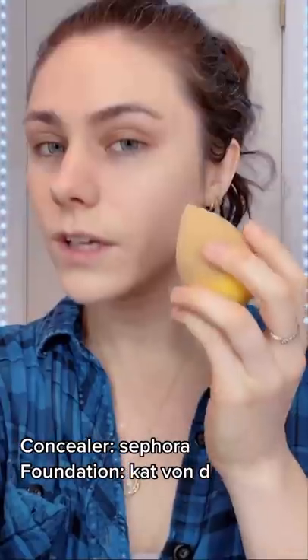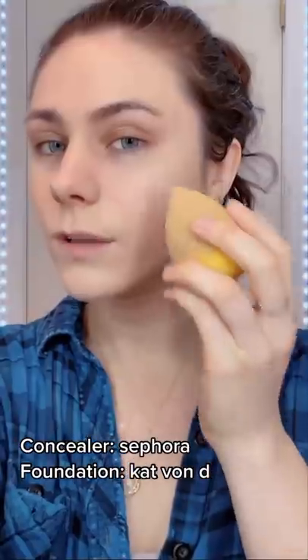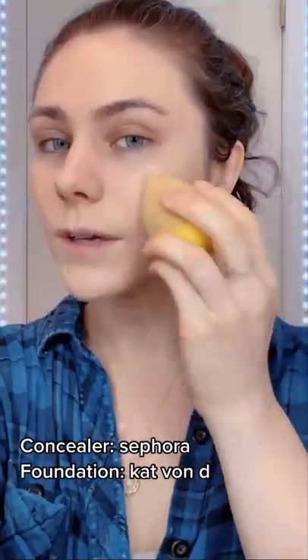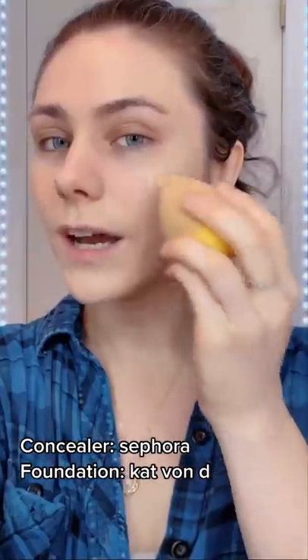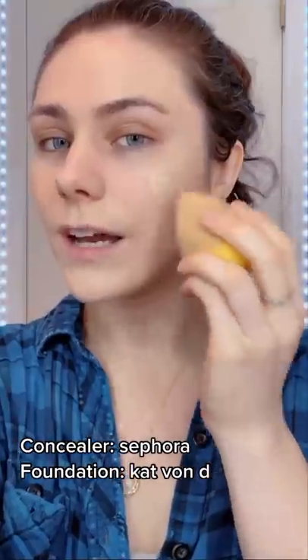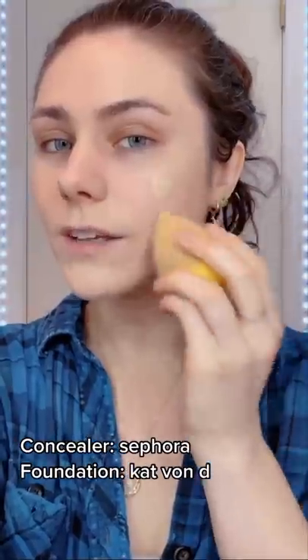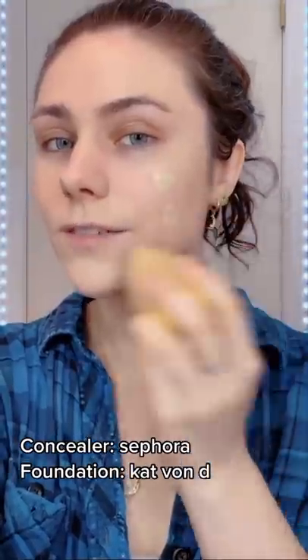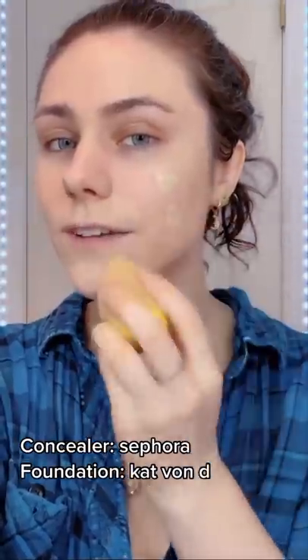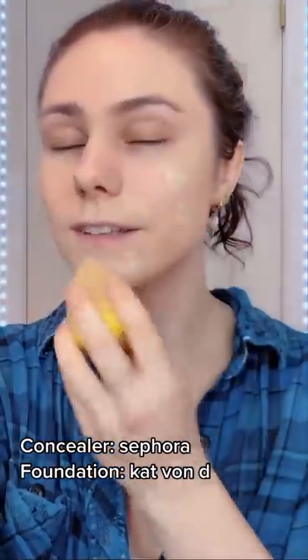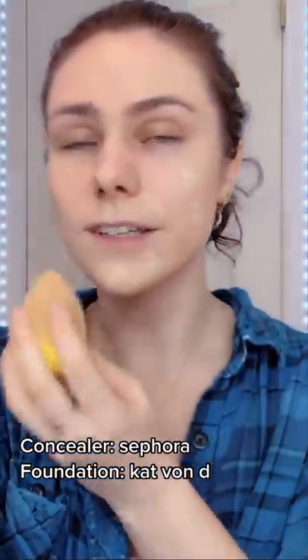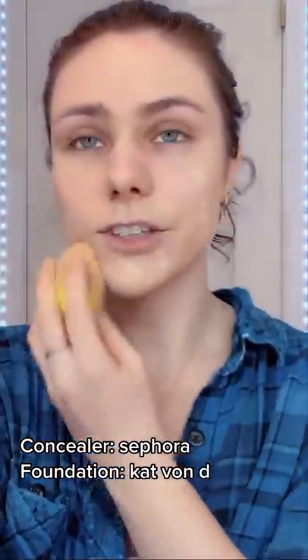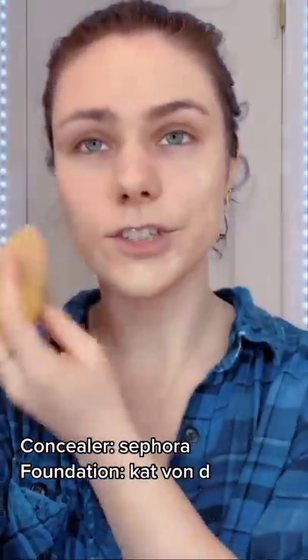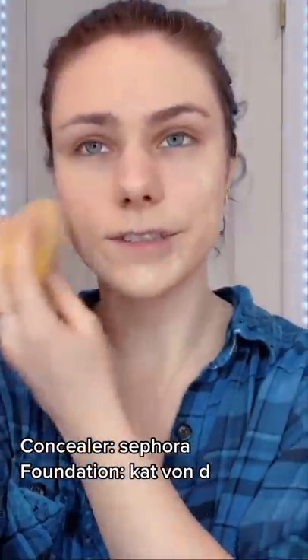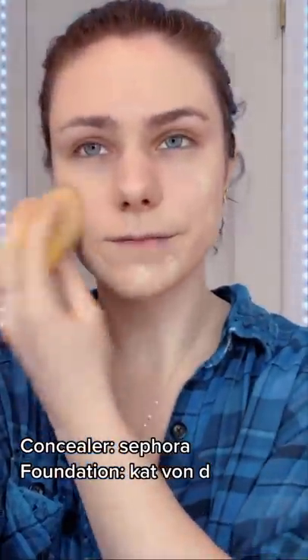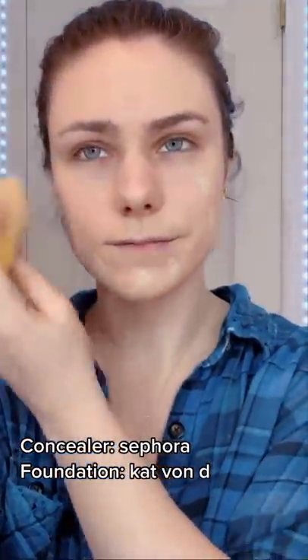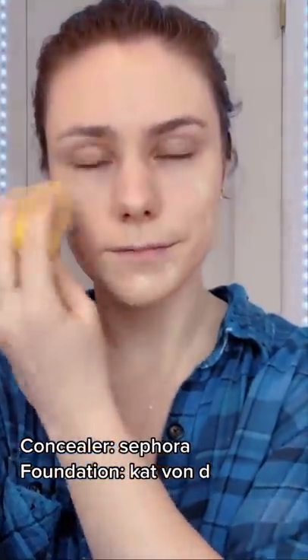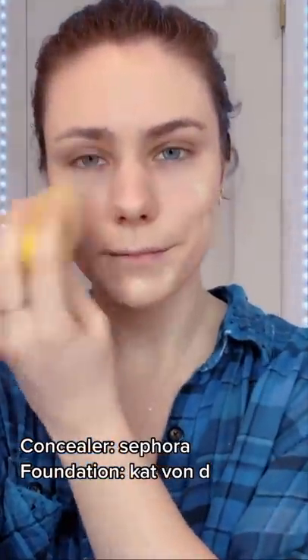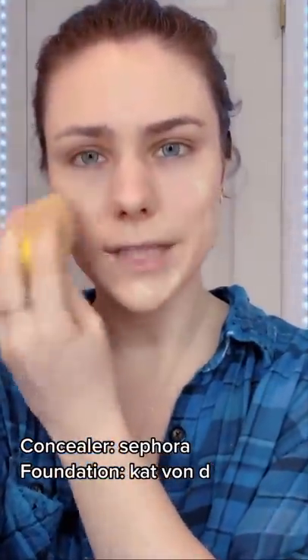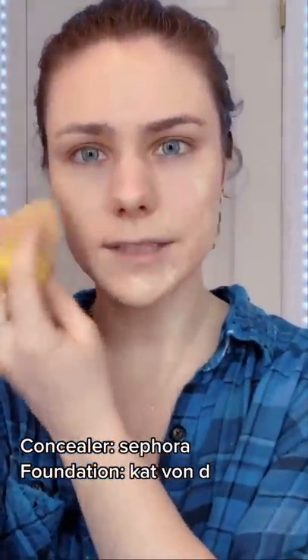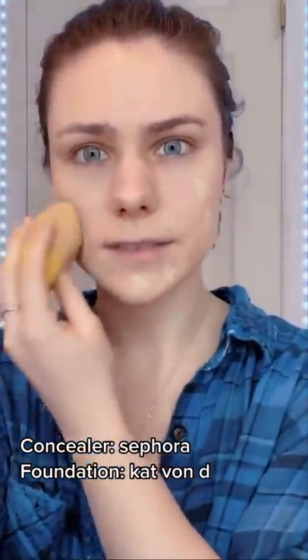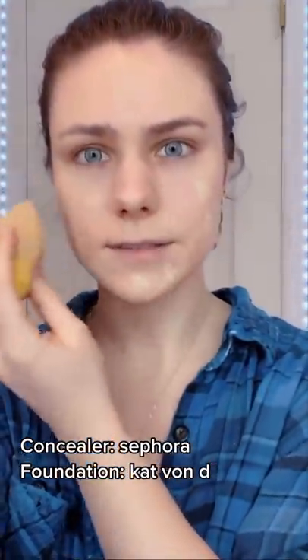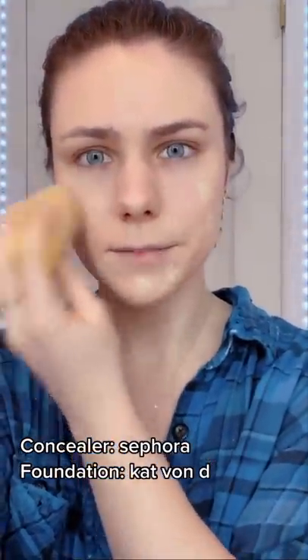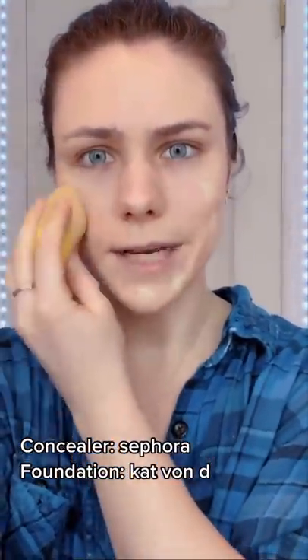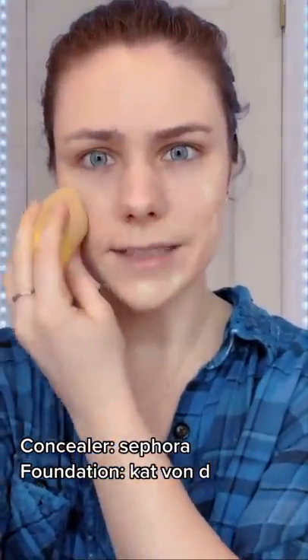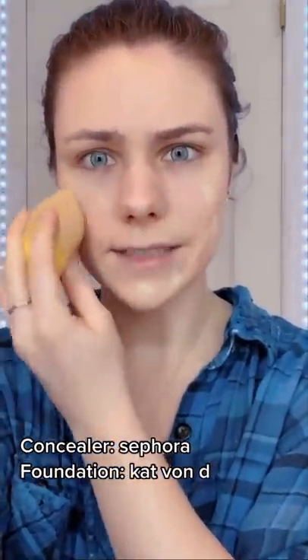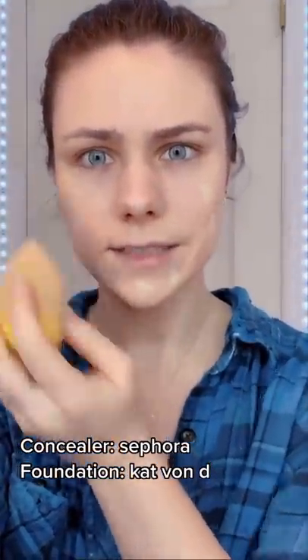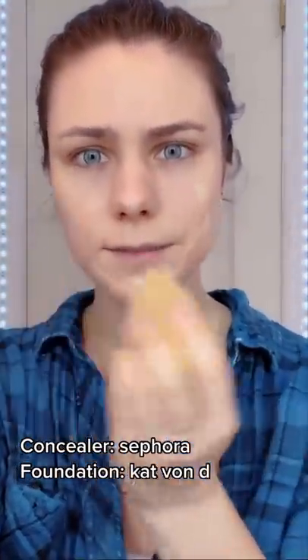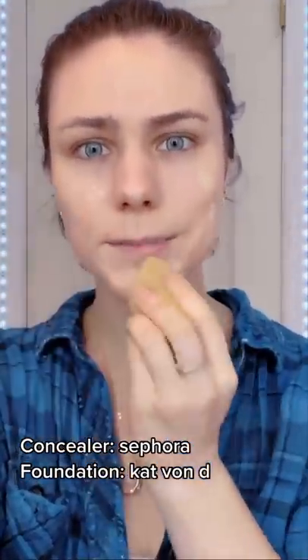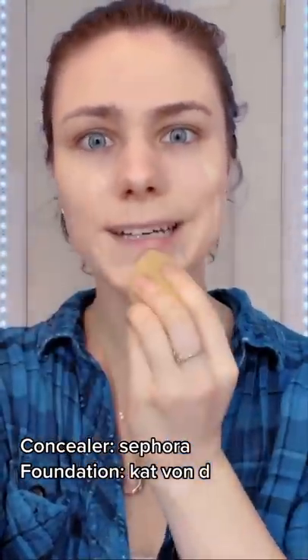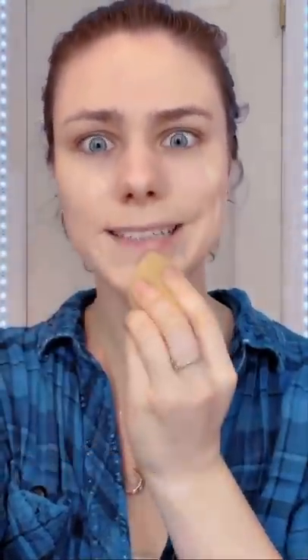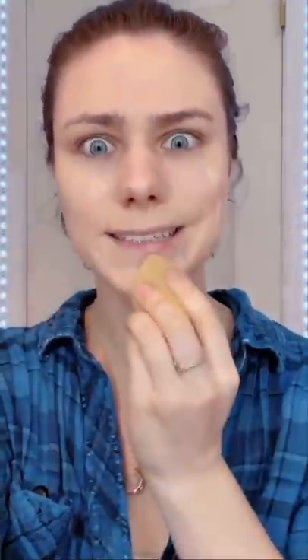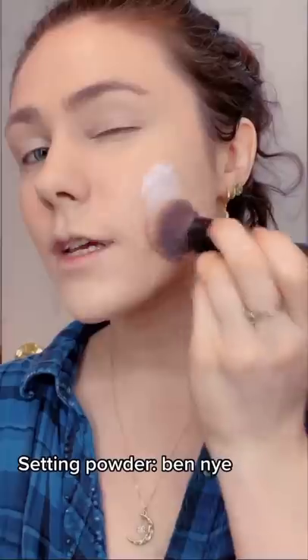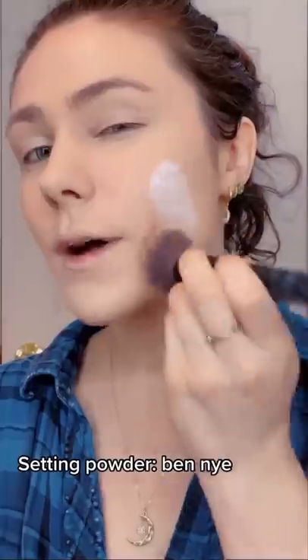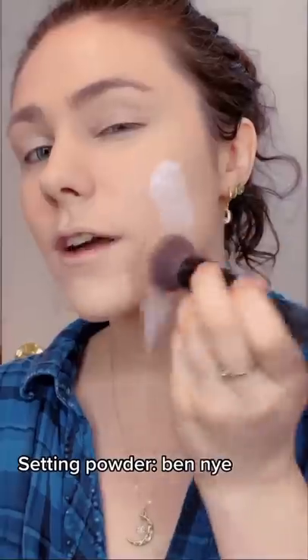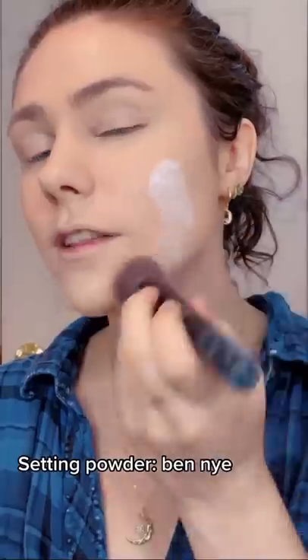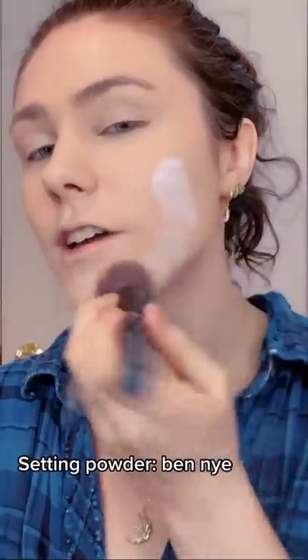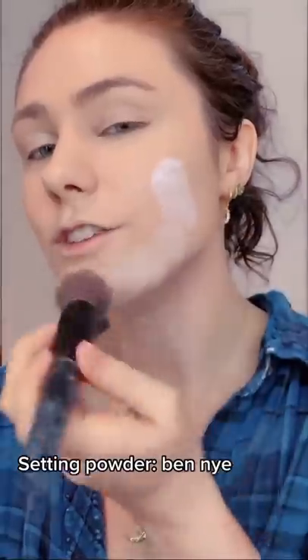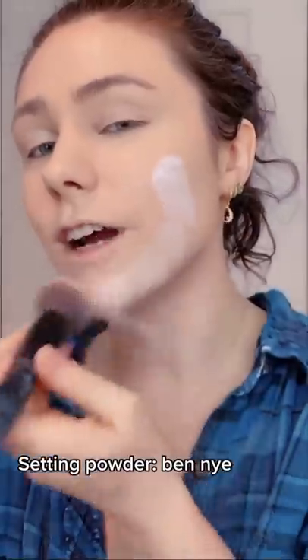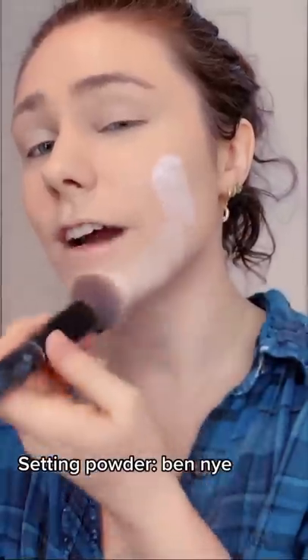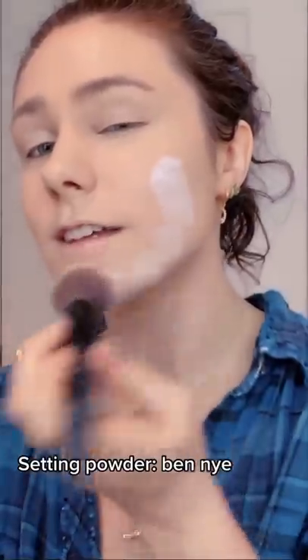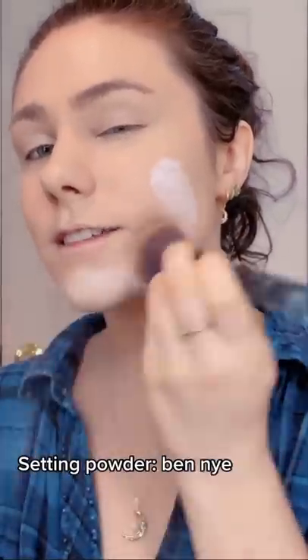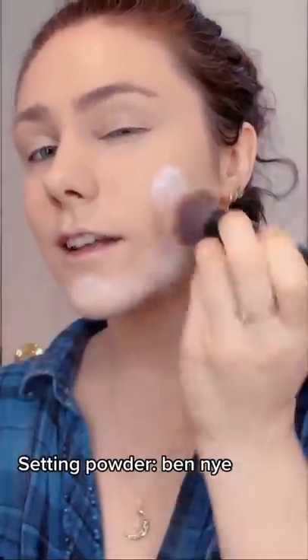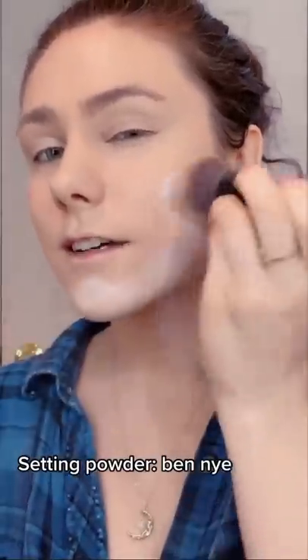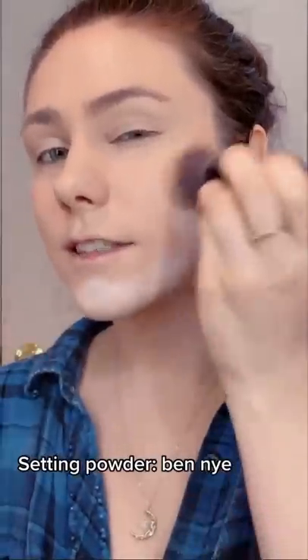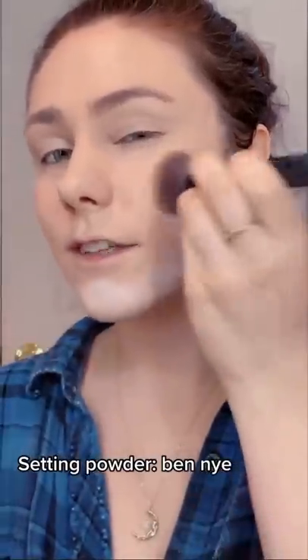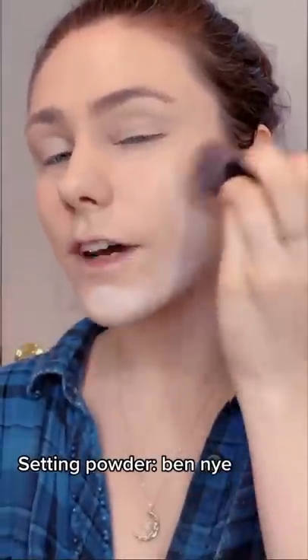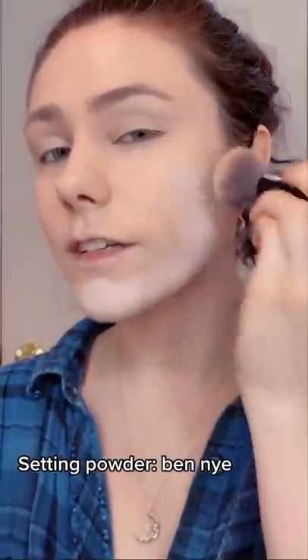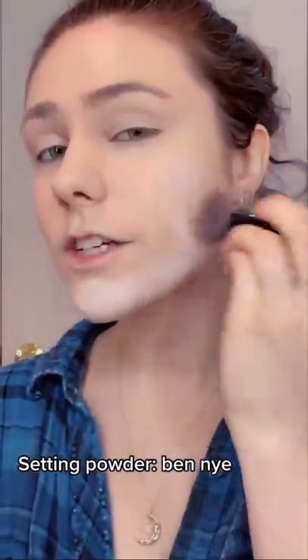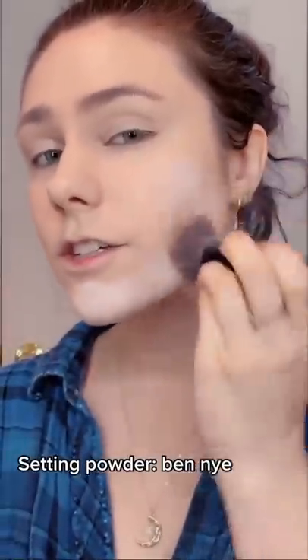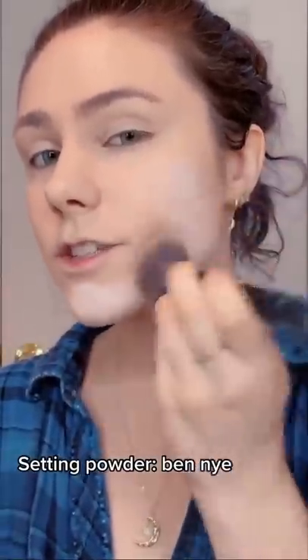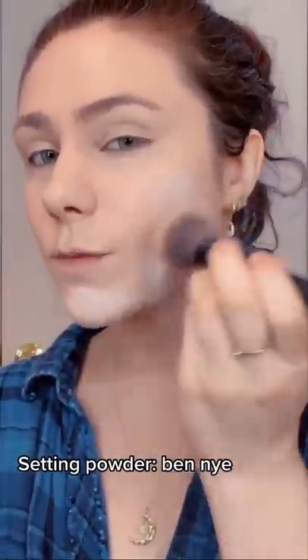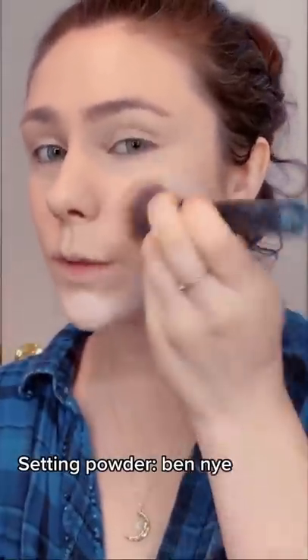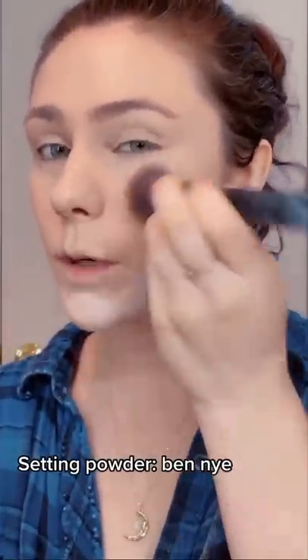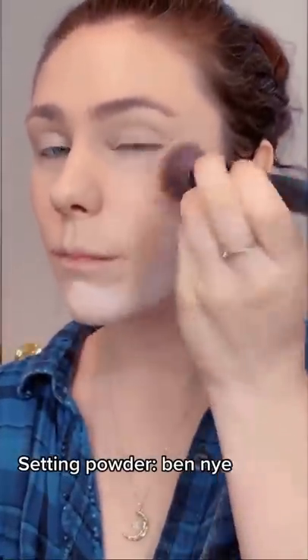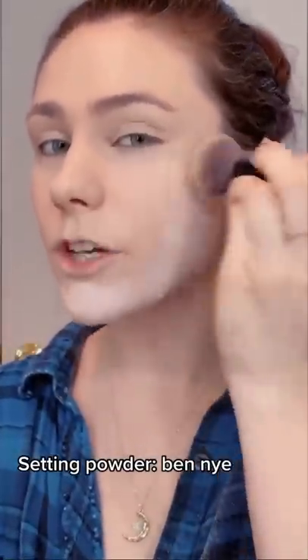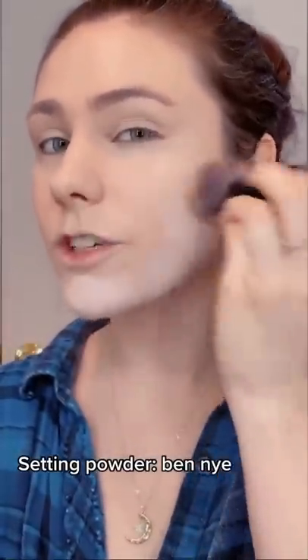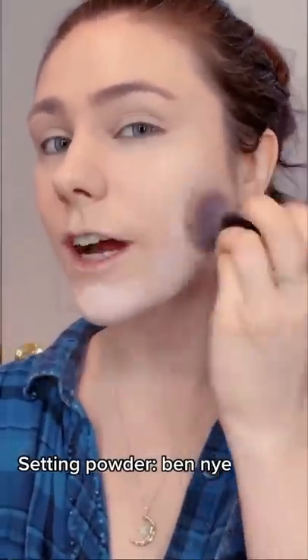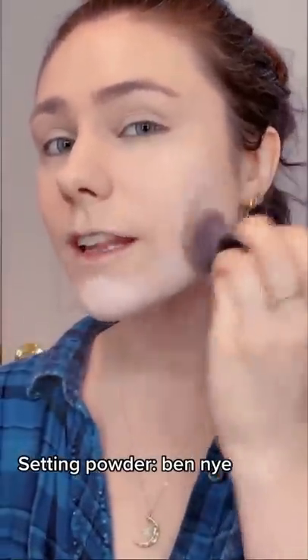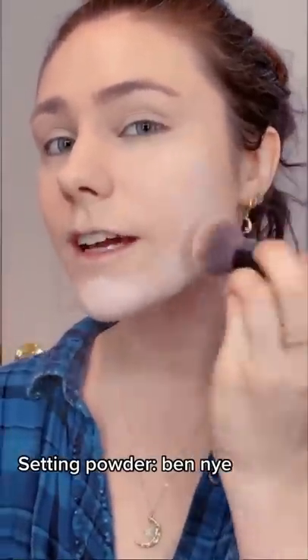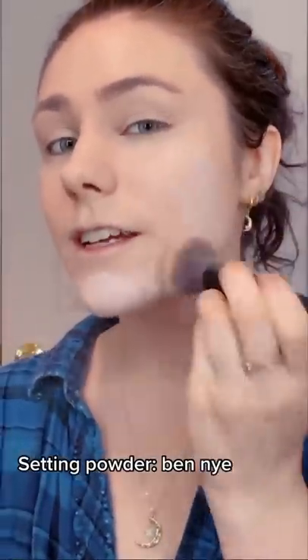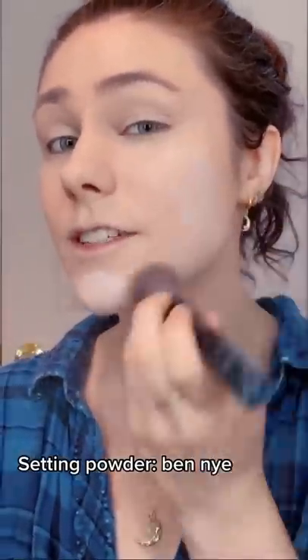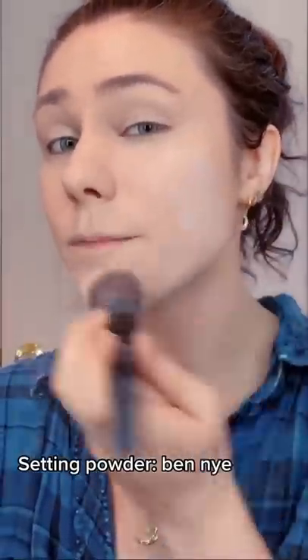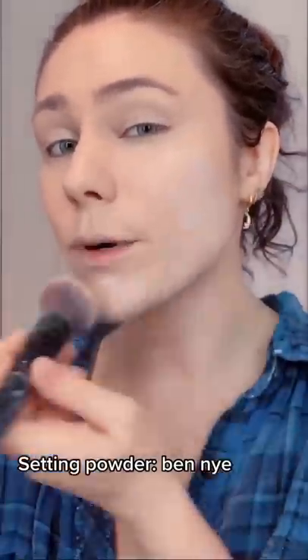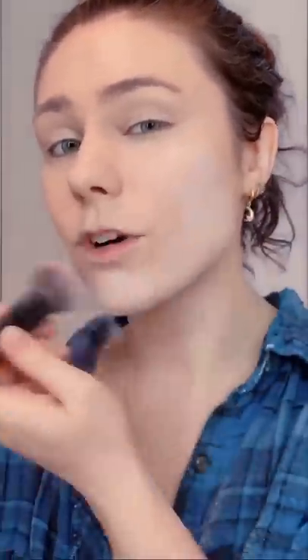I'm going to add foundation. Green powder that dries and locks in the foundation so when you put blush and highlight it doesn't pearl.